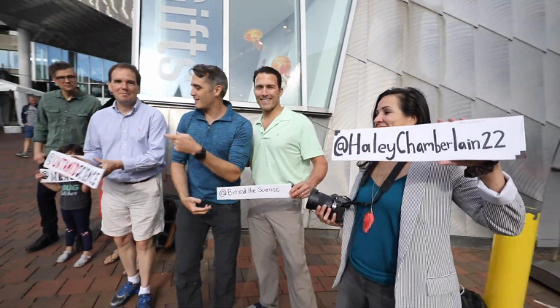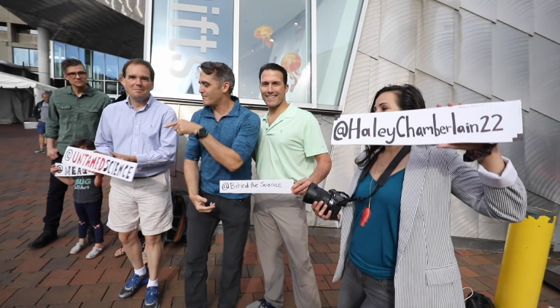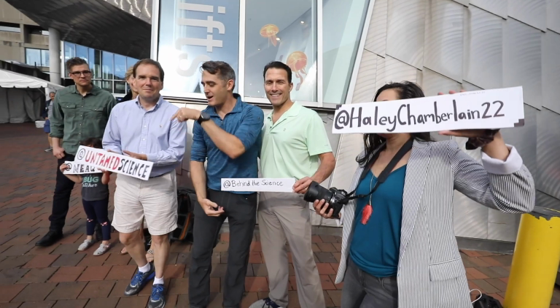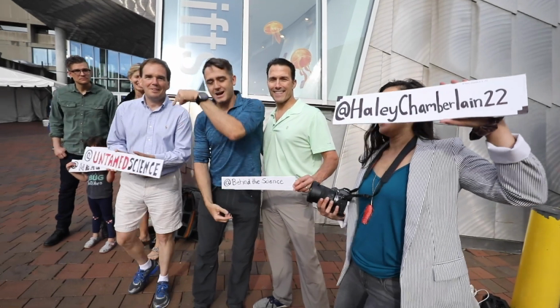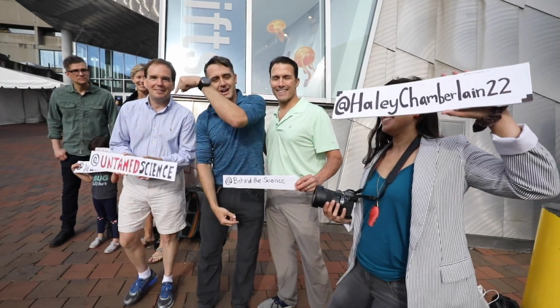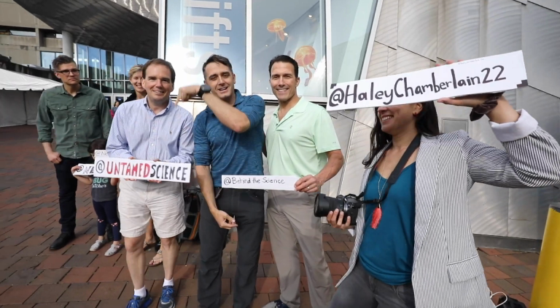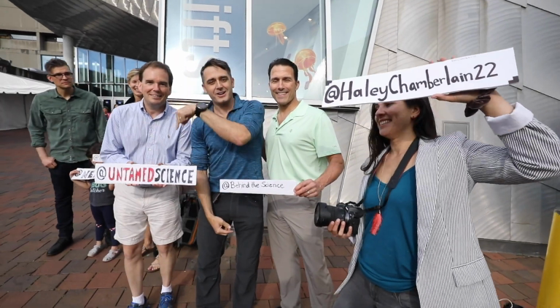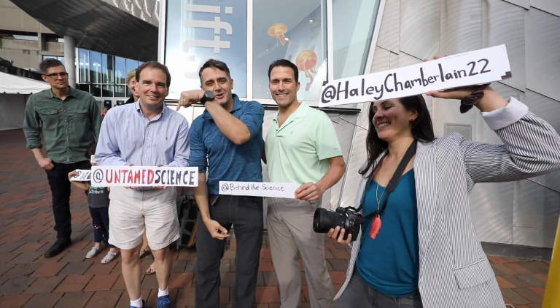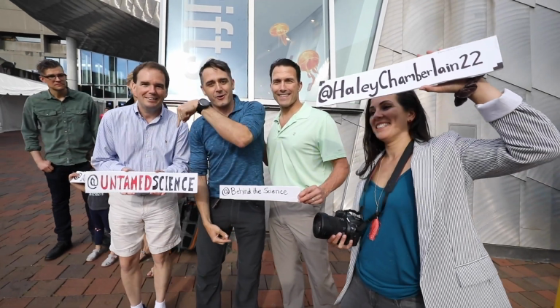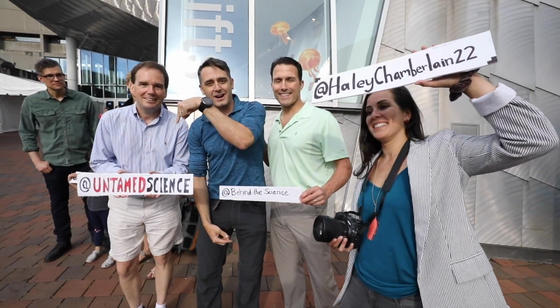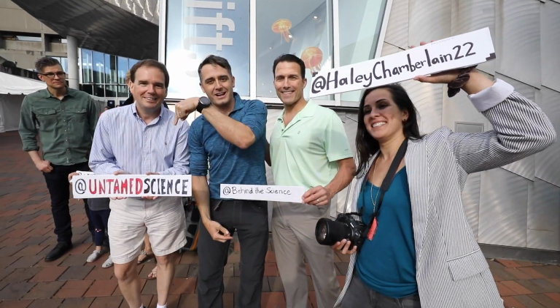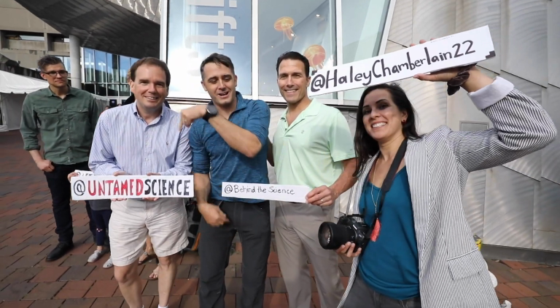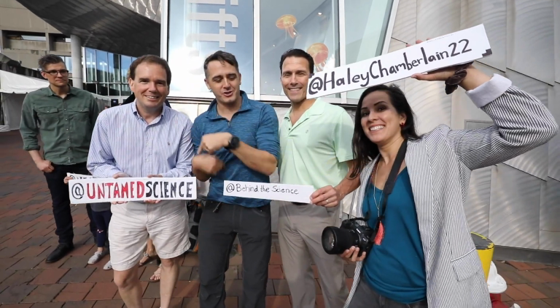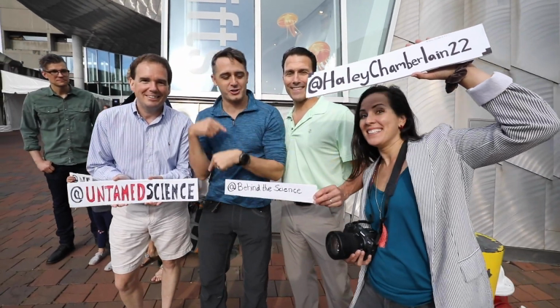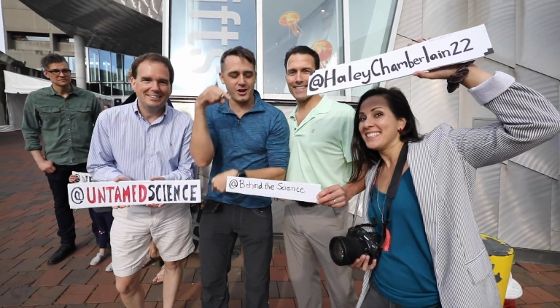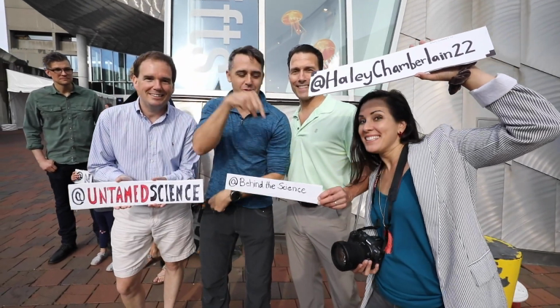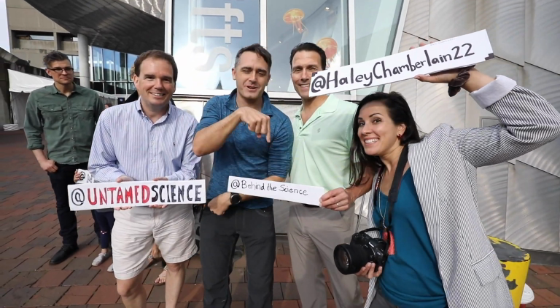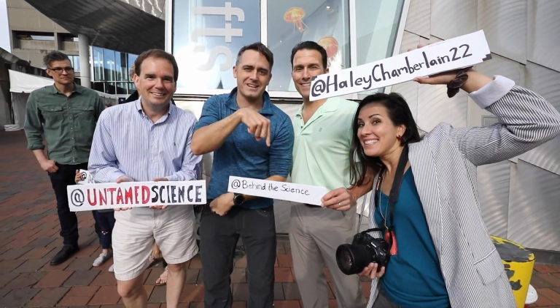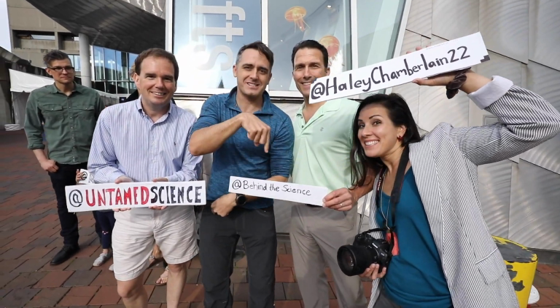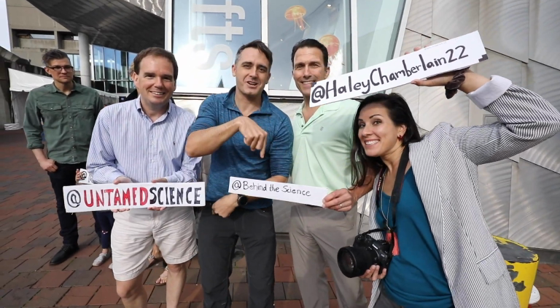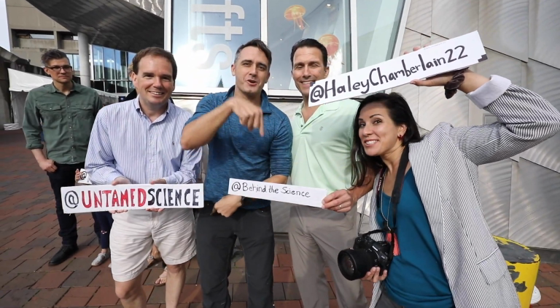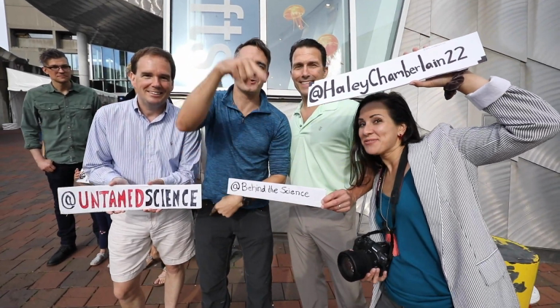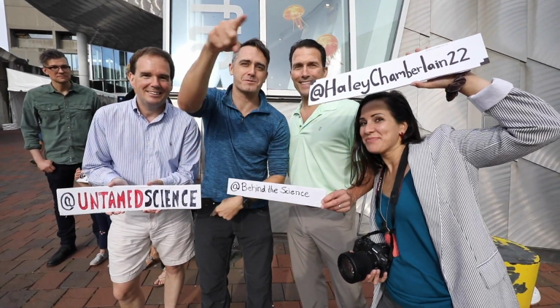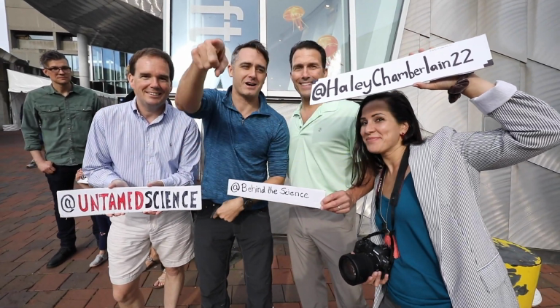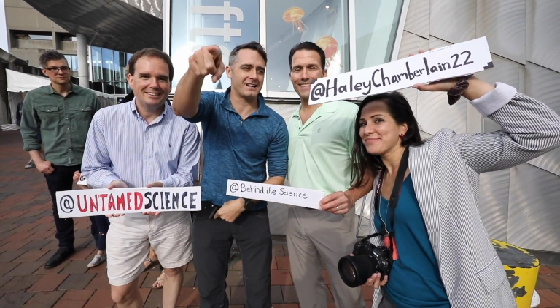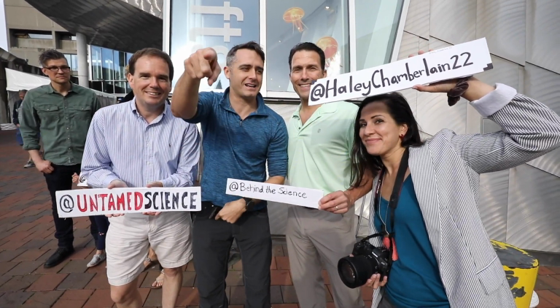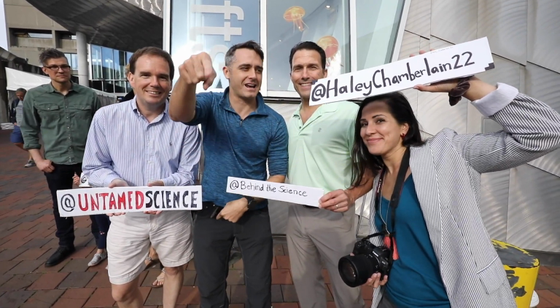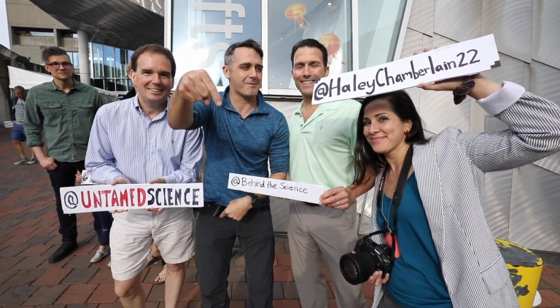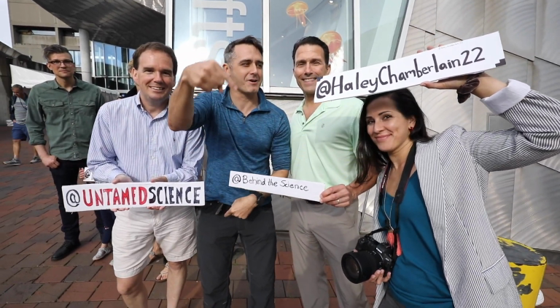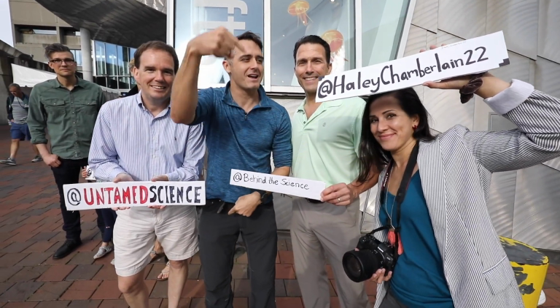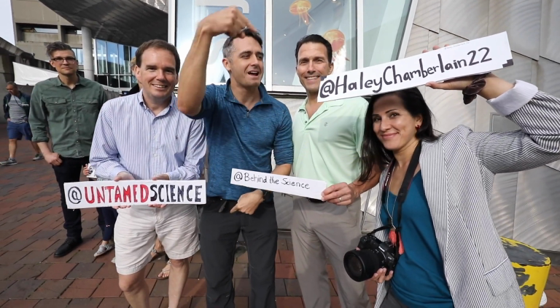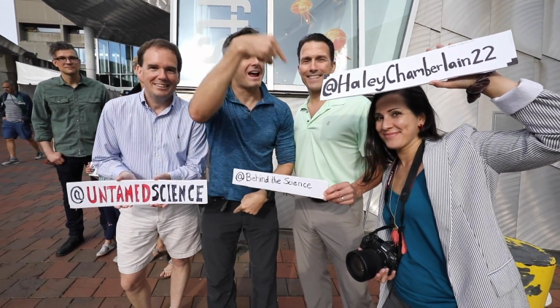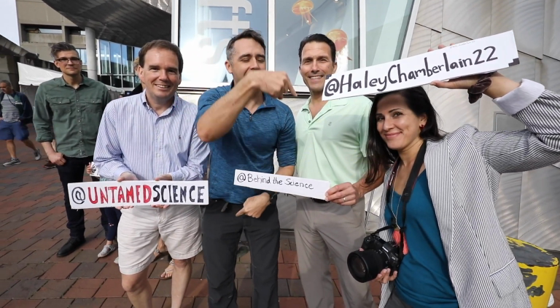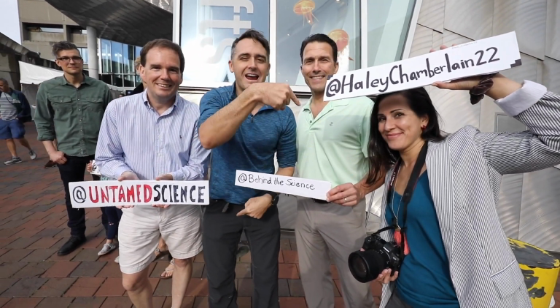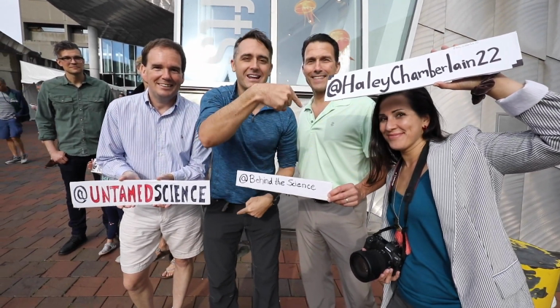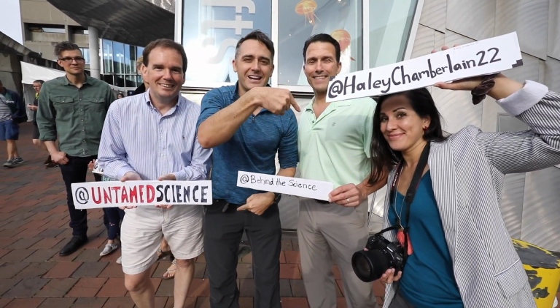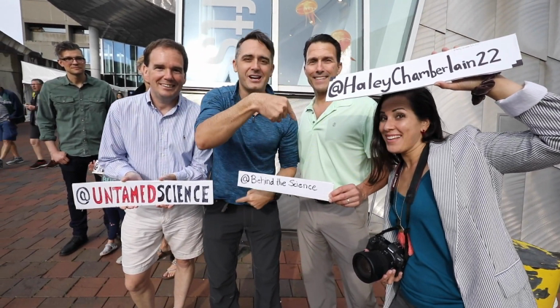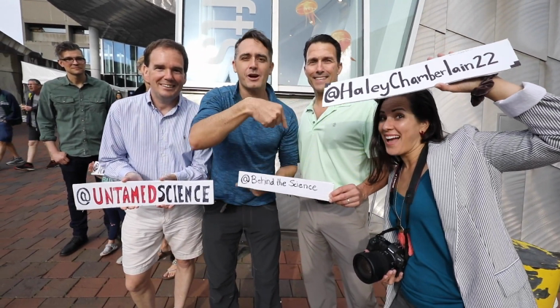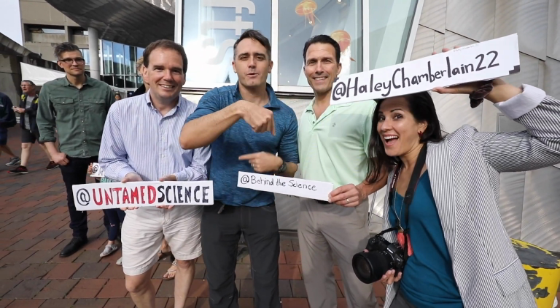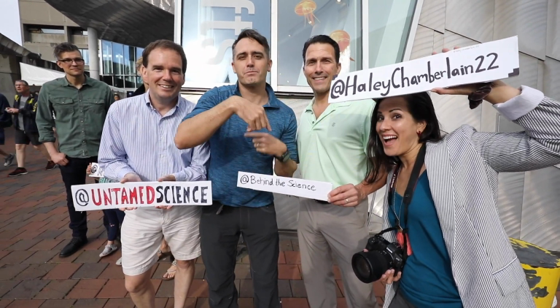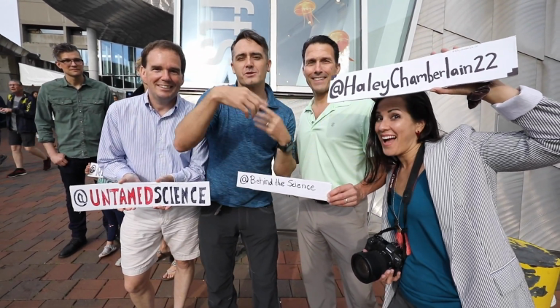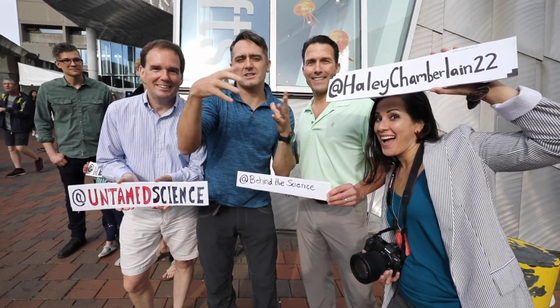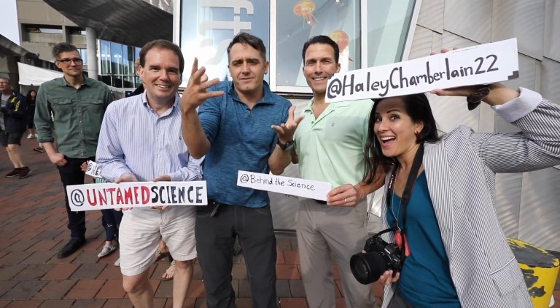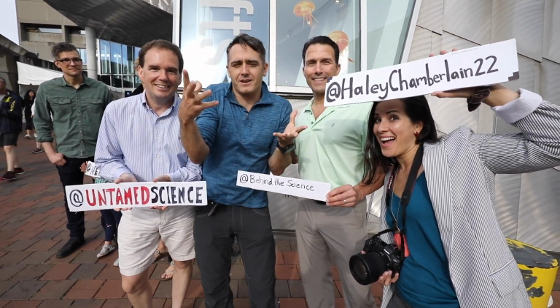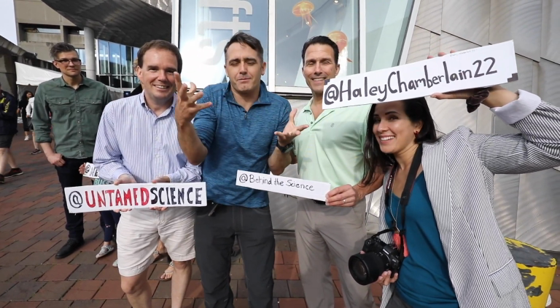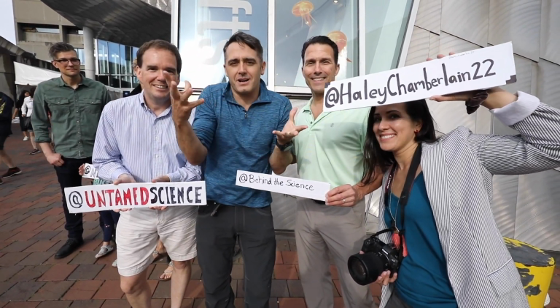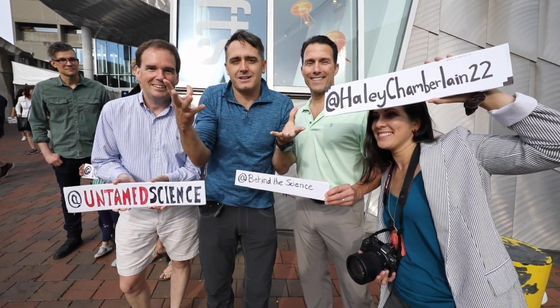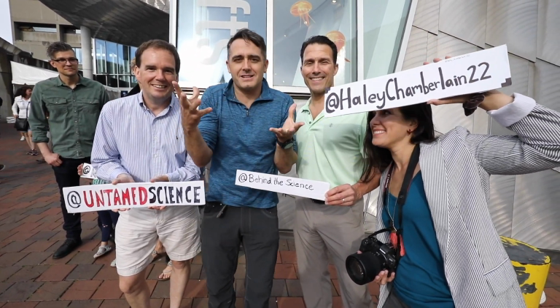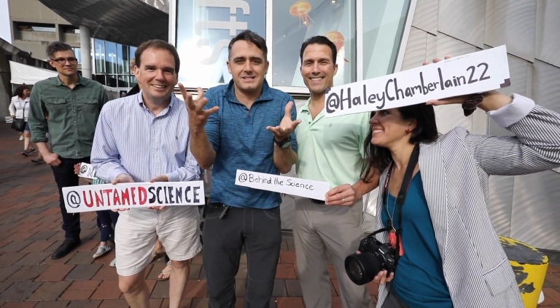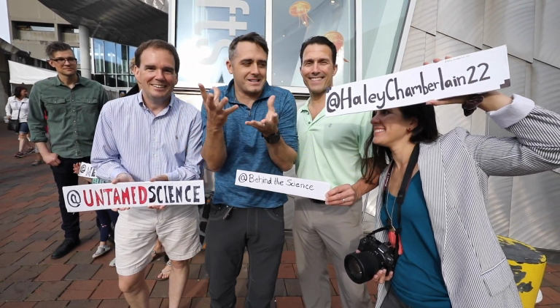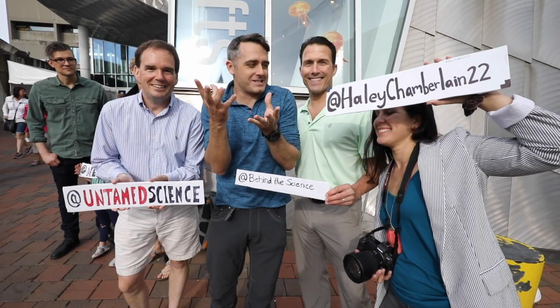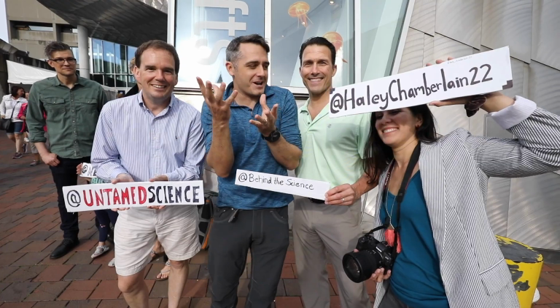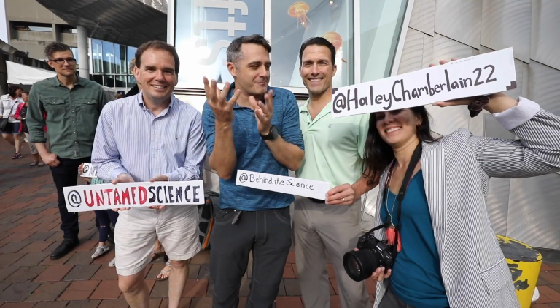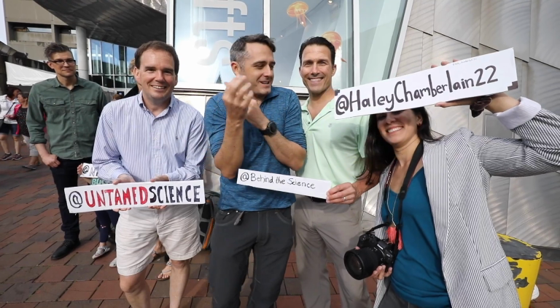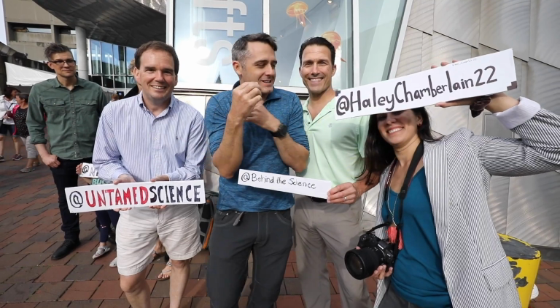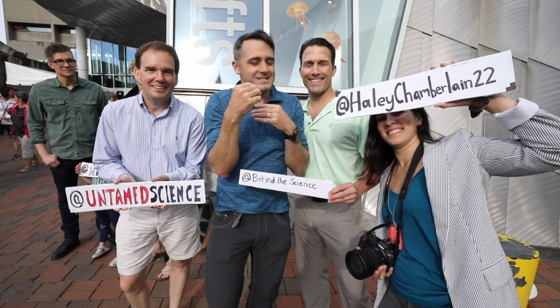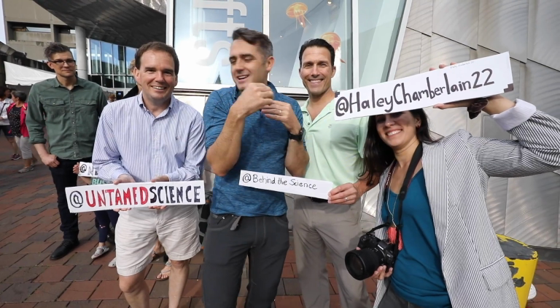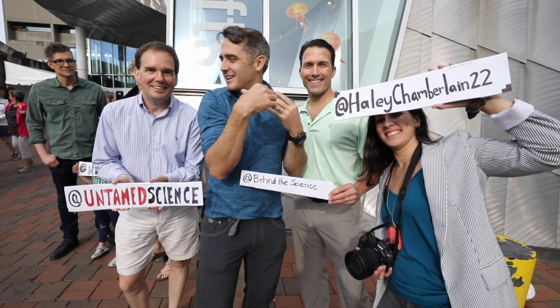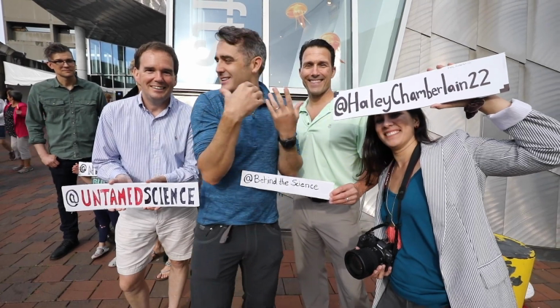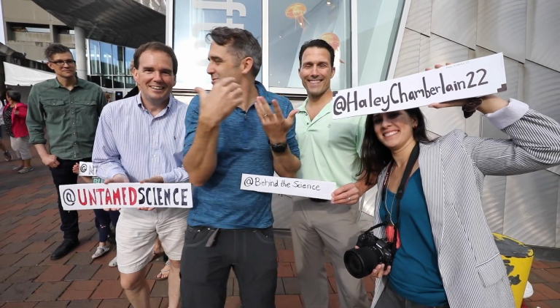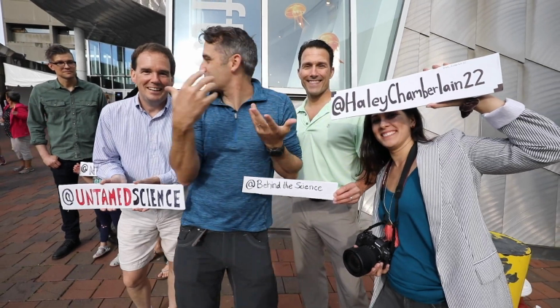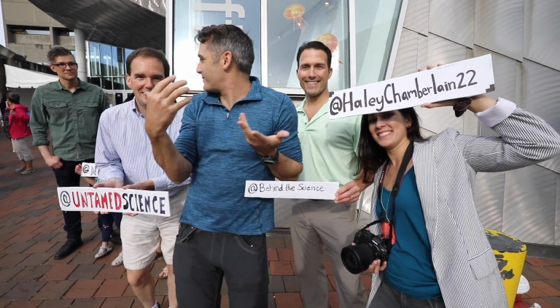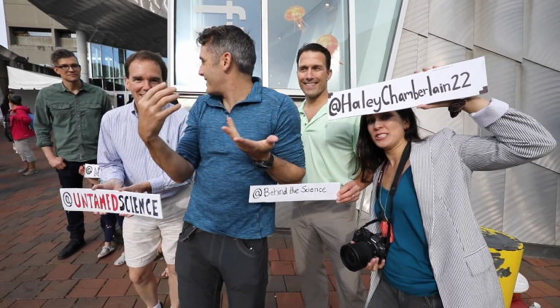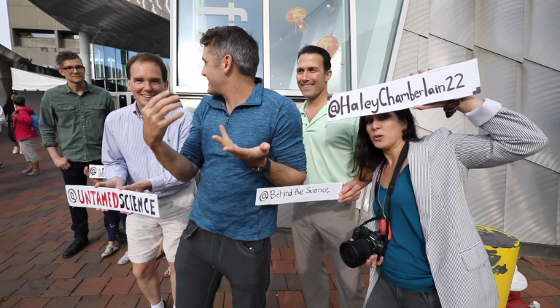You can also follow all the crew here — Jonas, who is behind the camera, and Haley. We're posting fun behind-the-scenes updates.